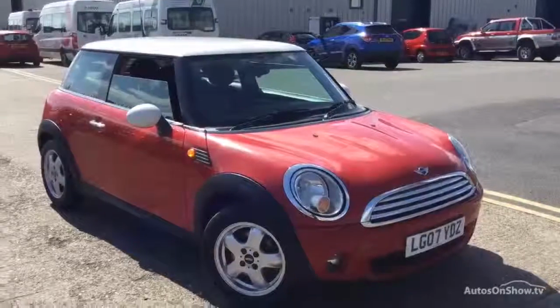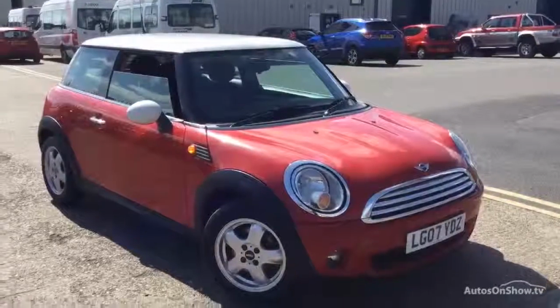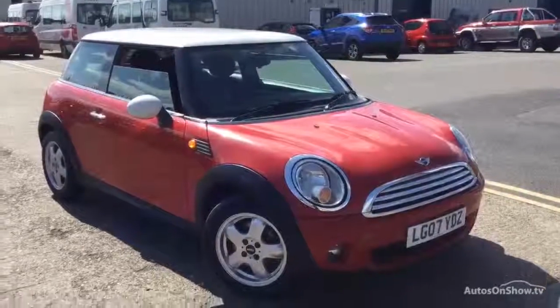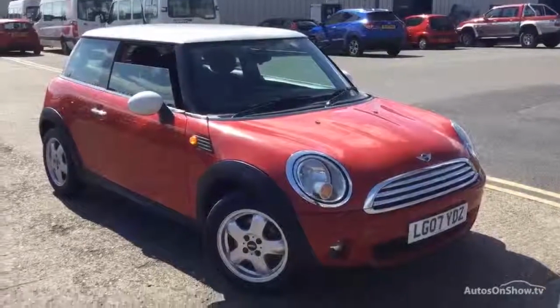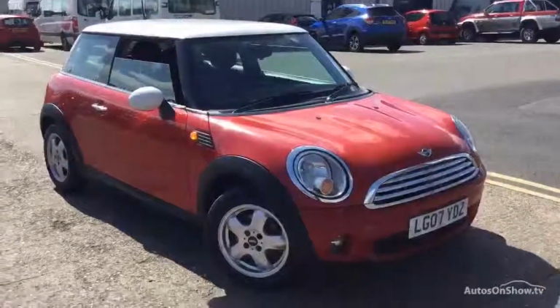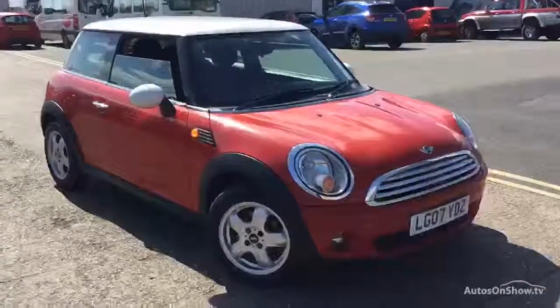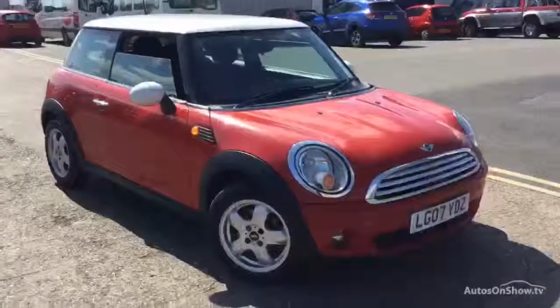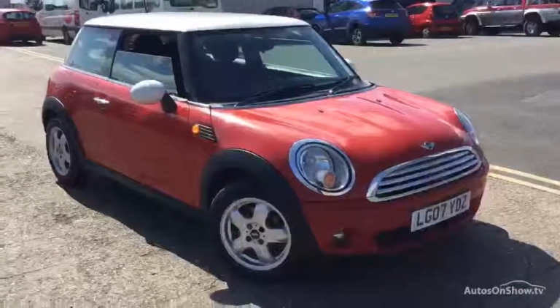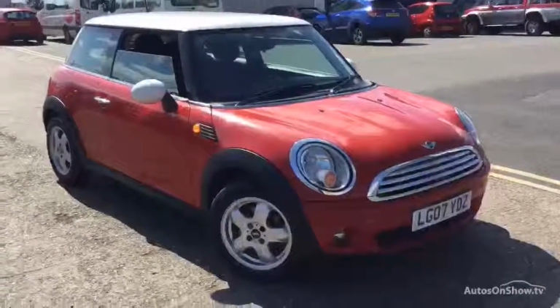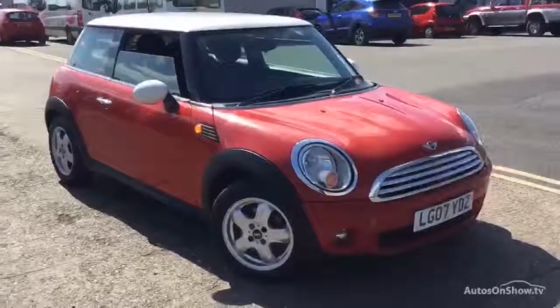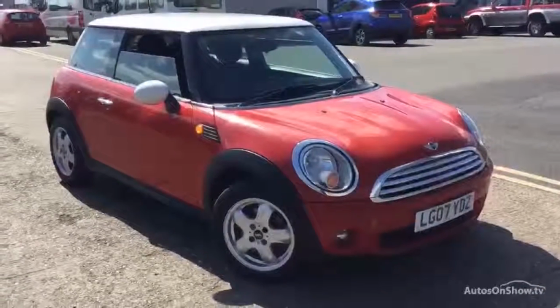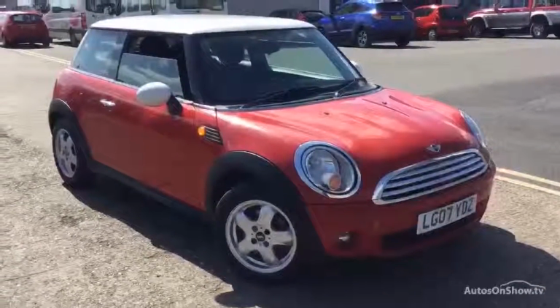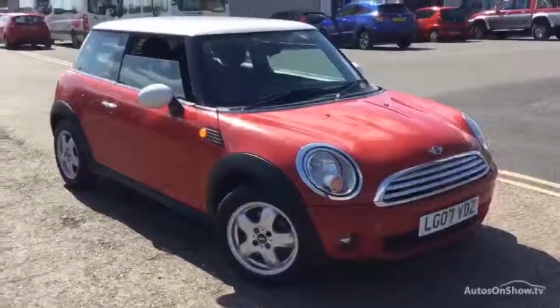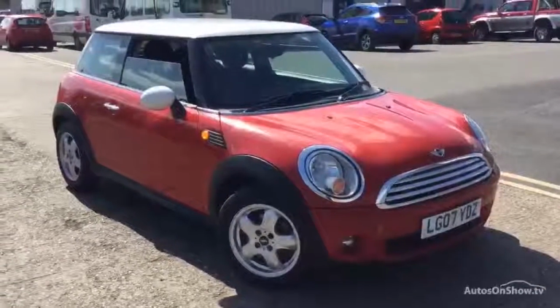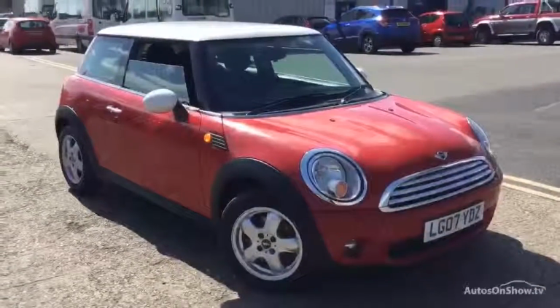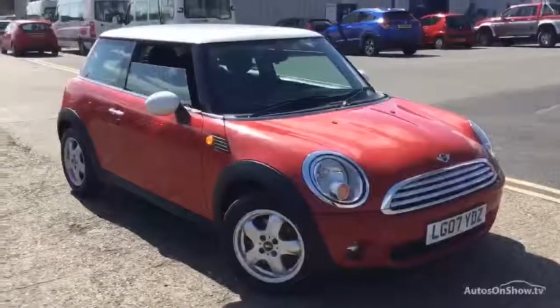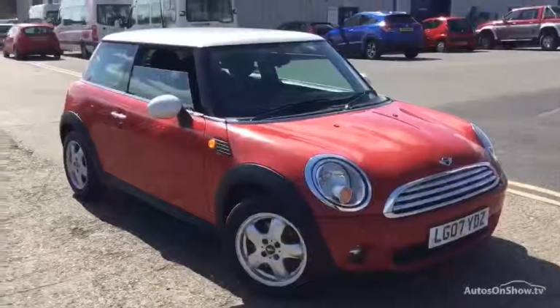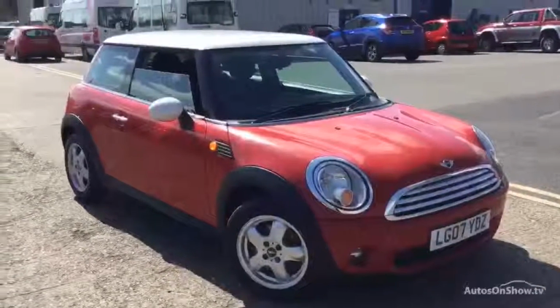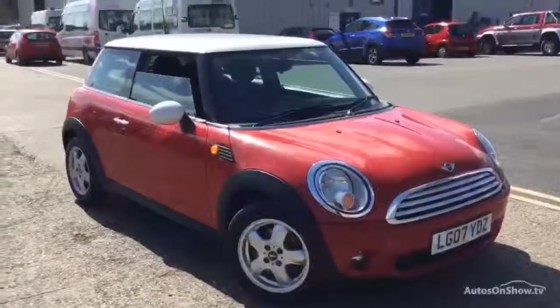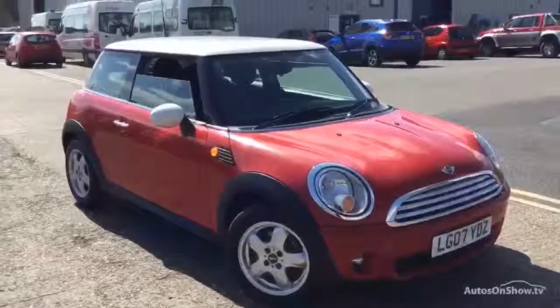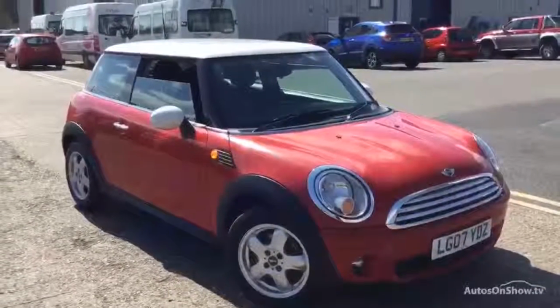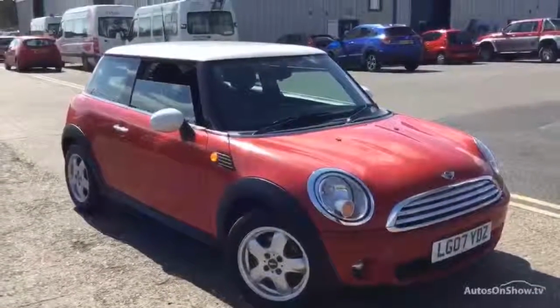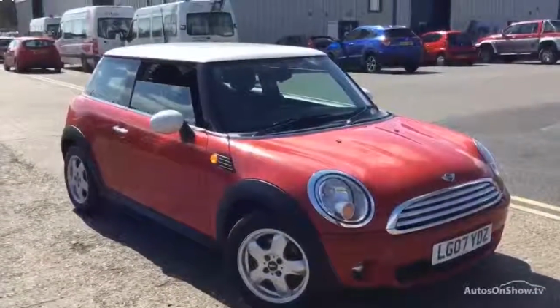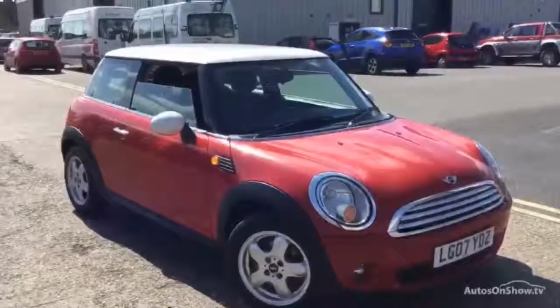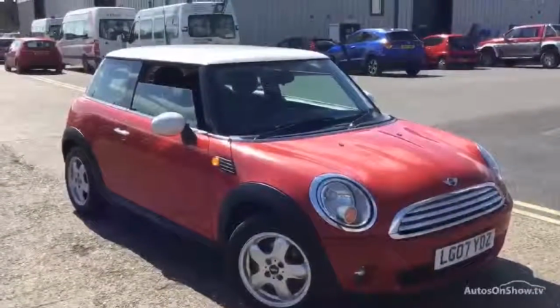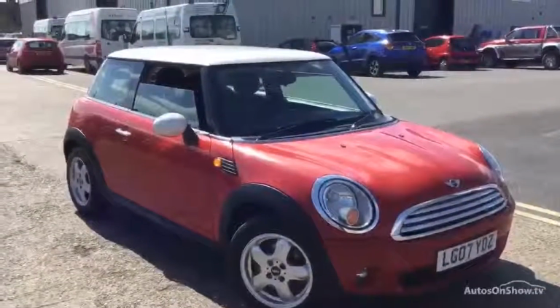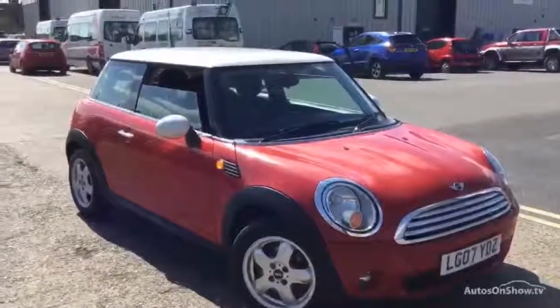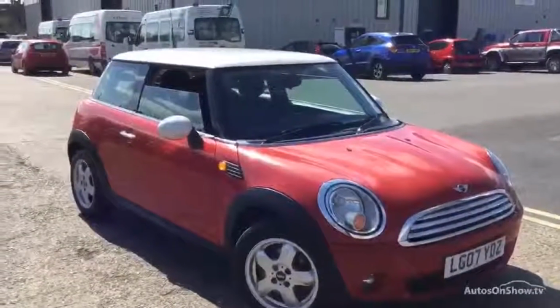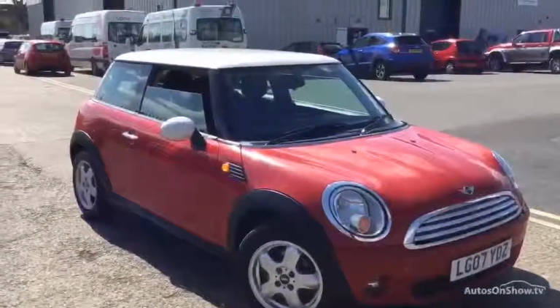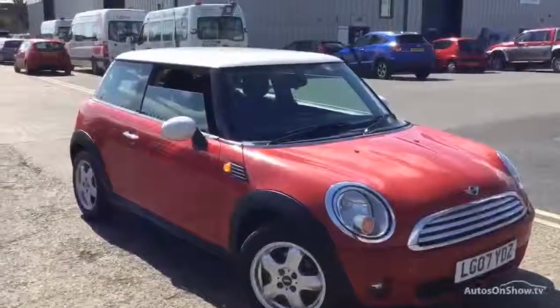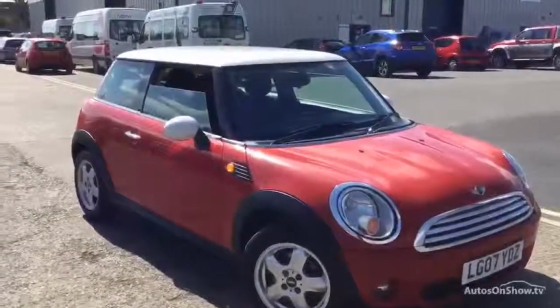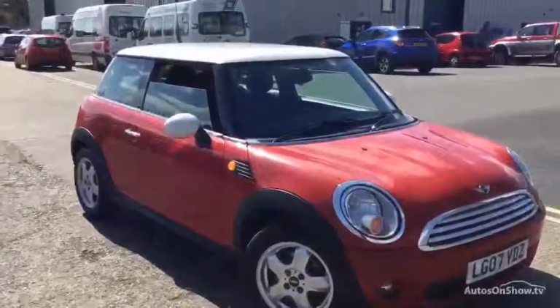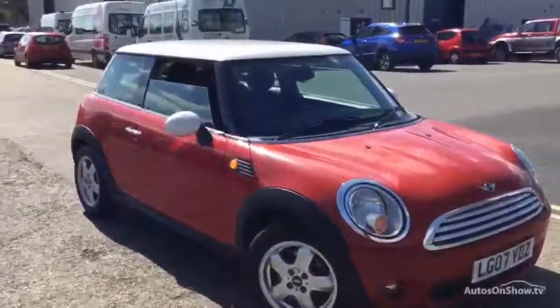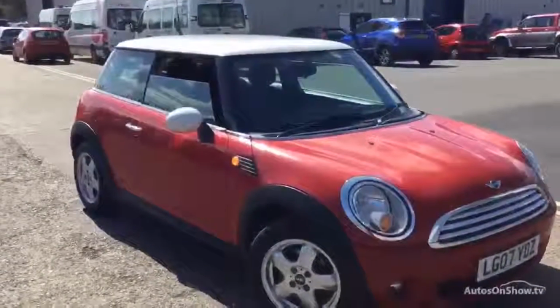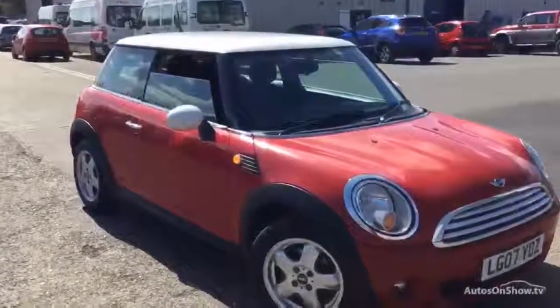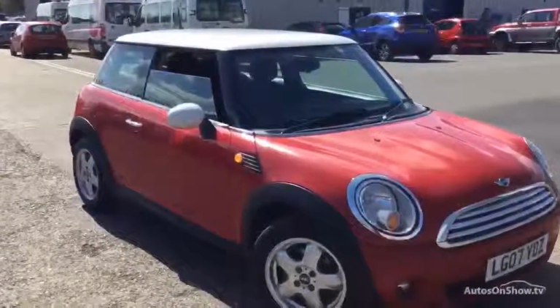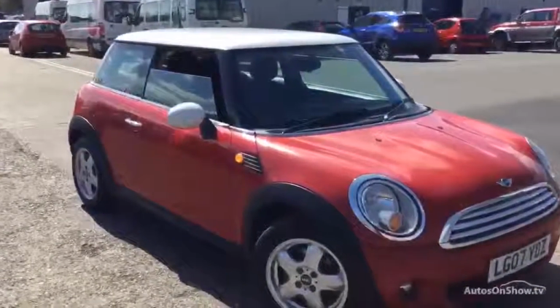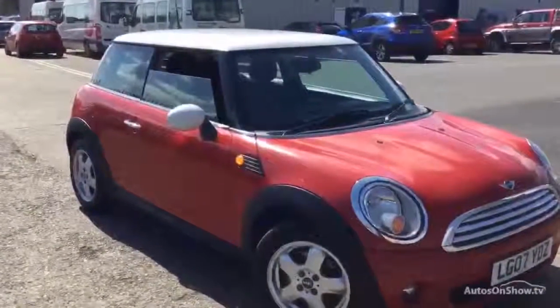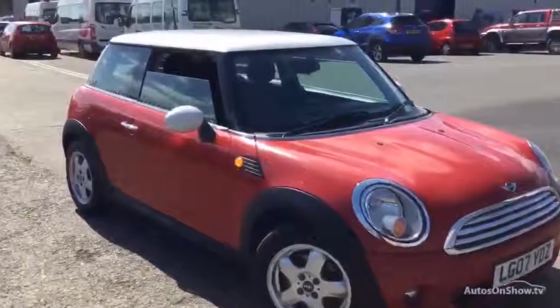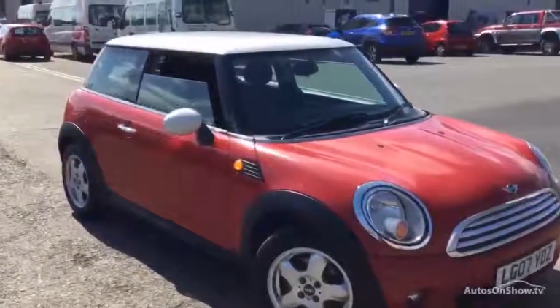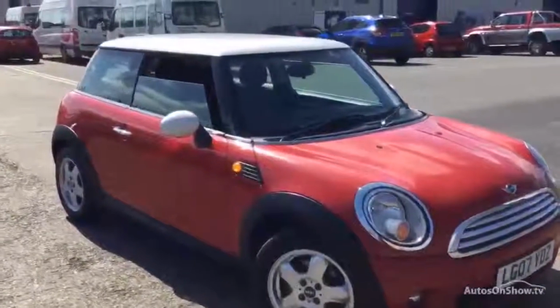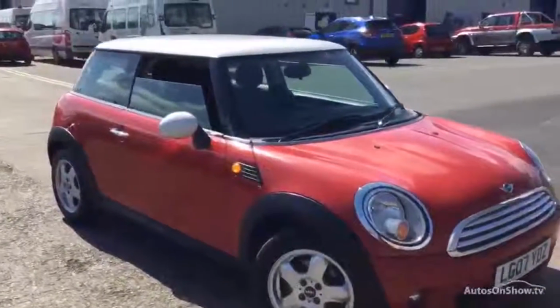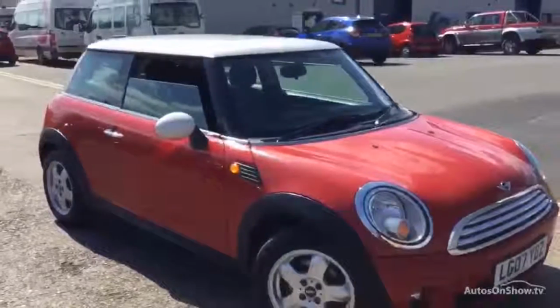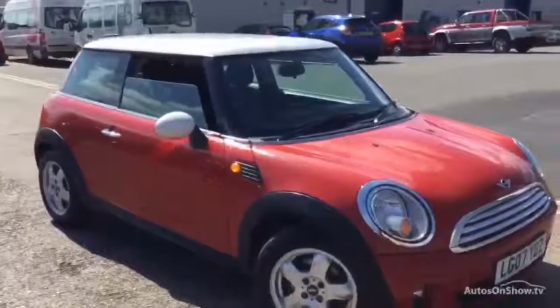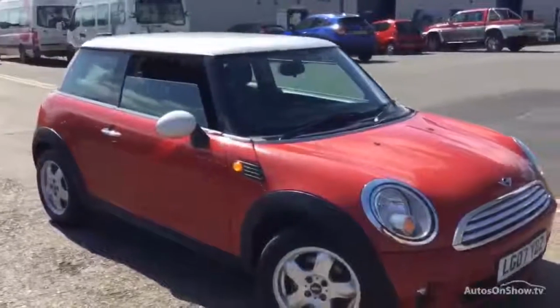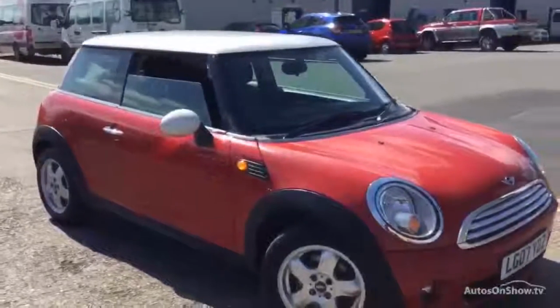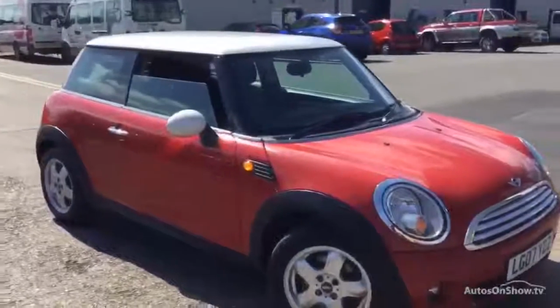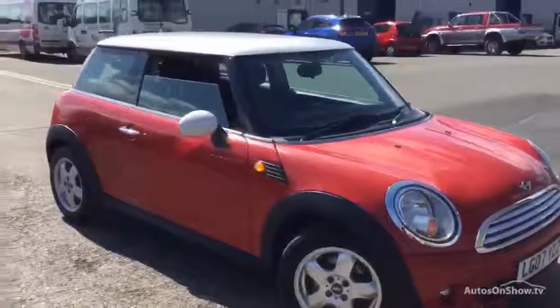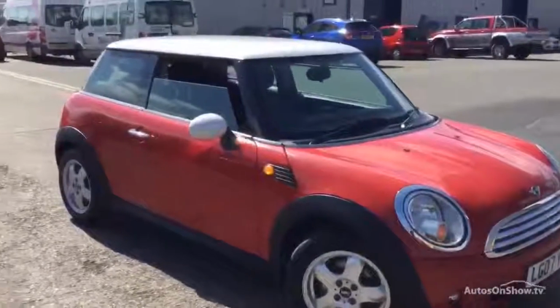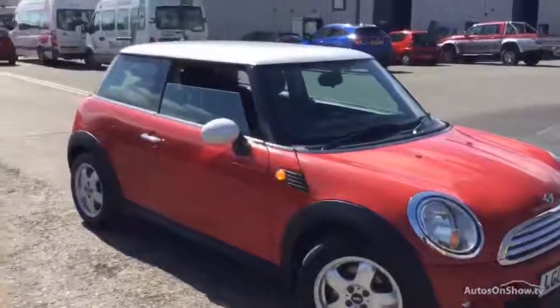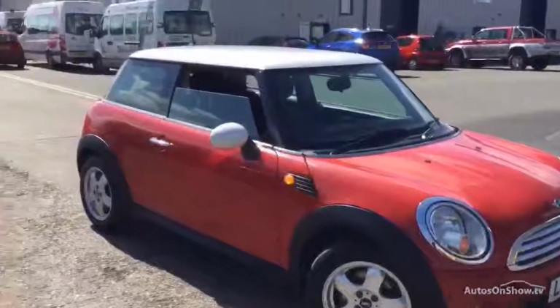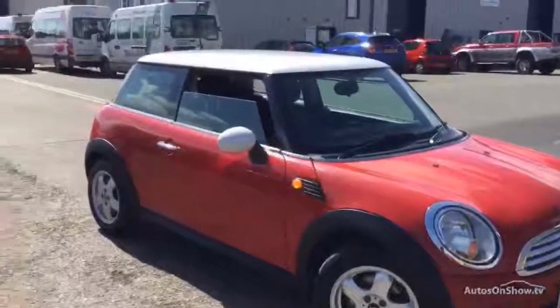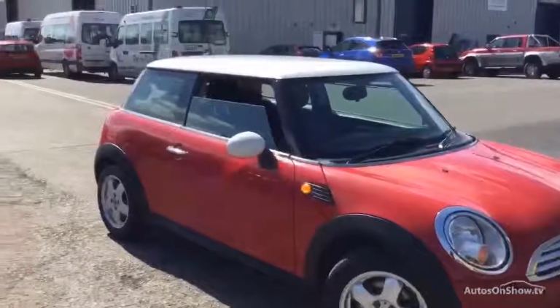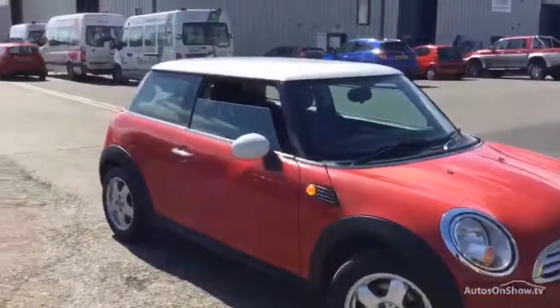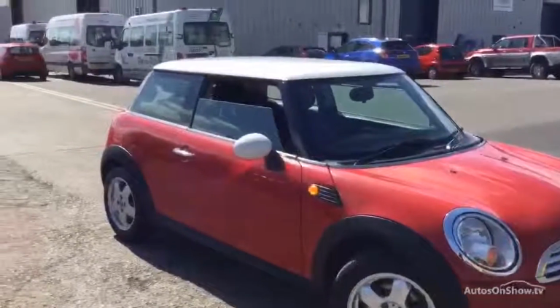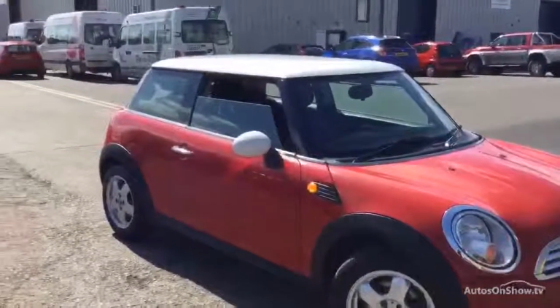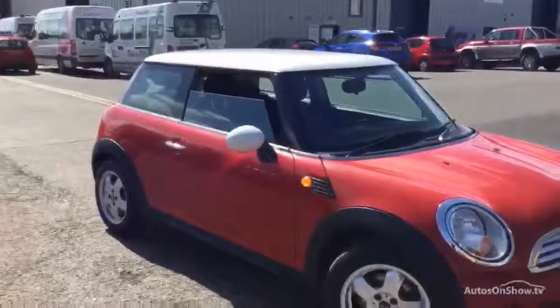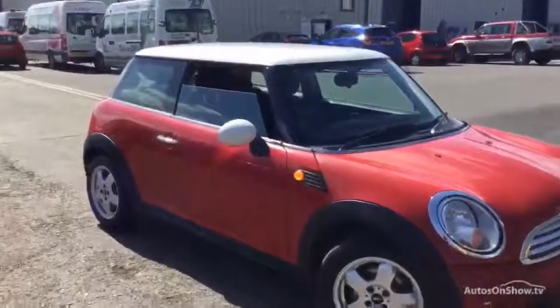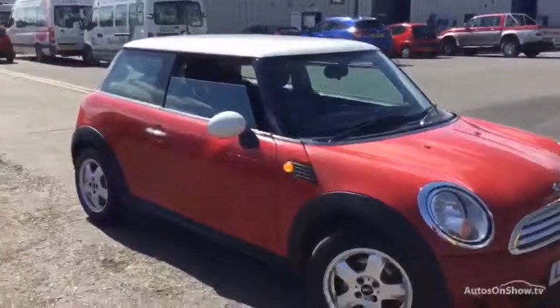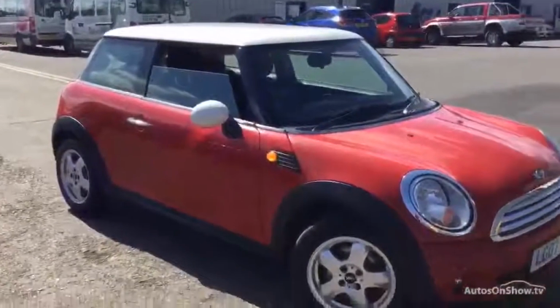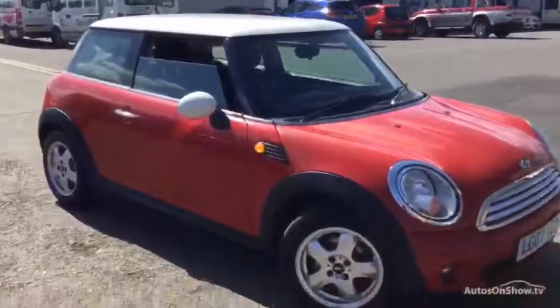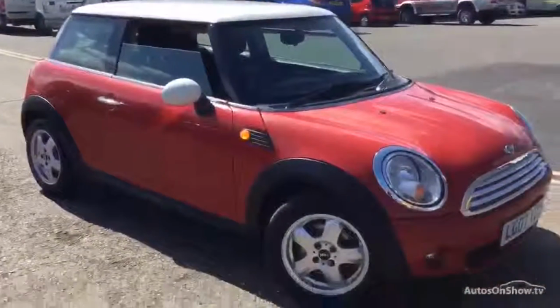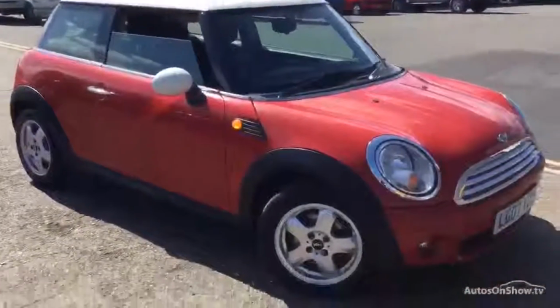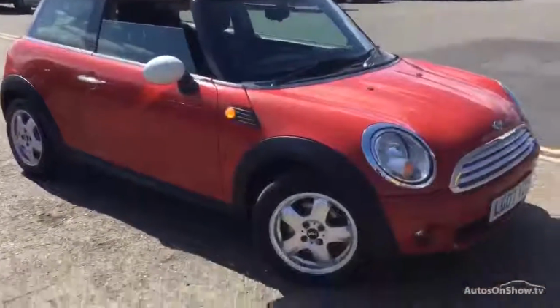Here we have a 2007 Mini Cooper in Chilli Red. It's the three-door hatchback, and it's also got a contrasting white roof and mirror caps.